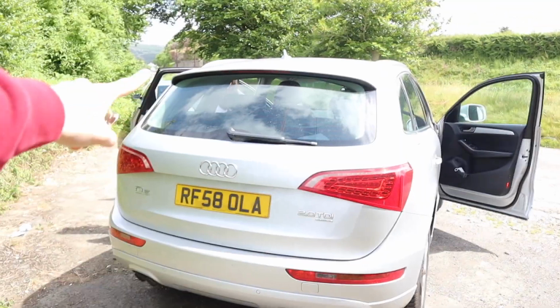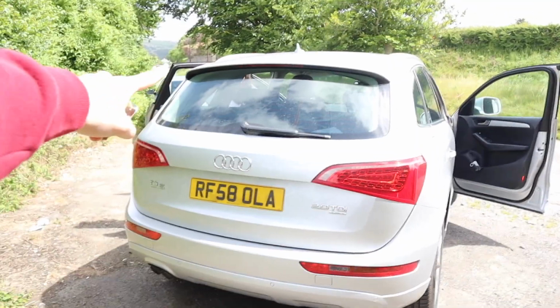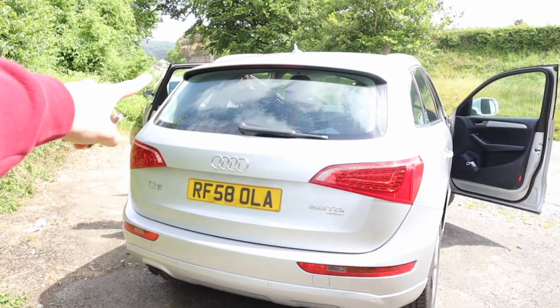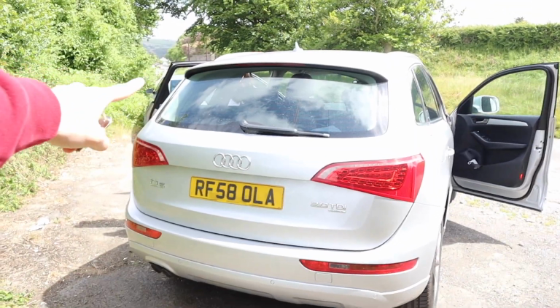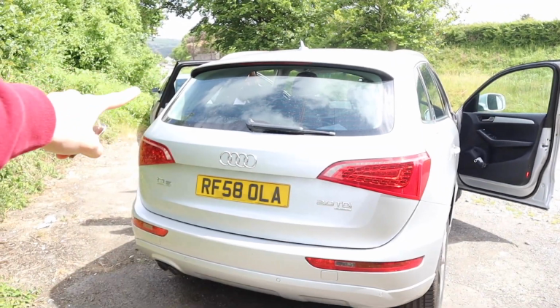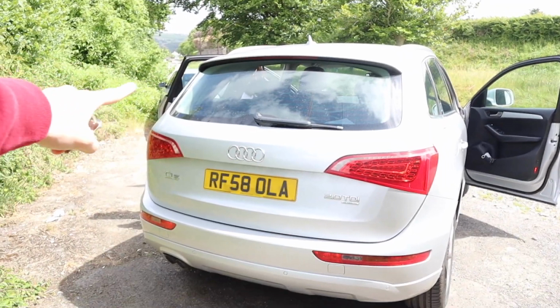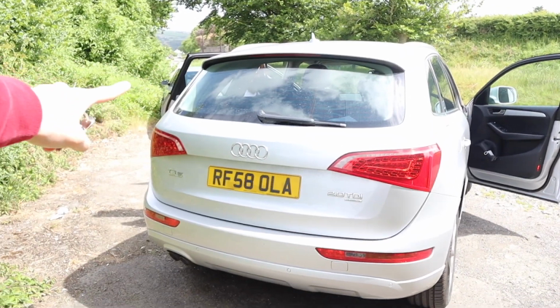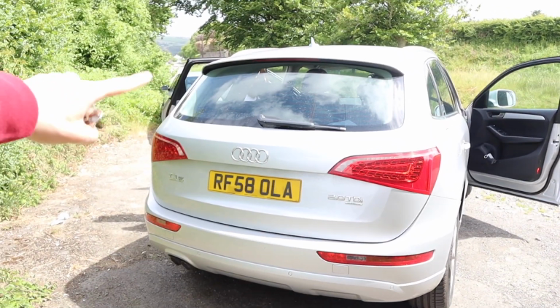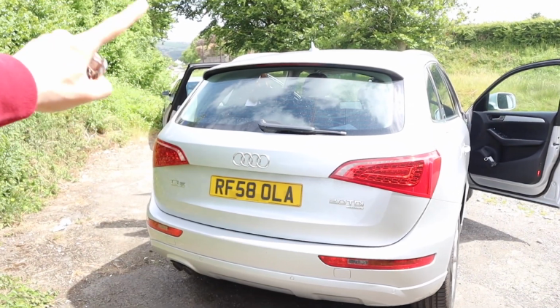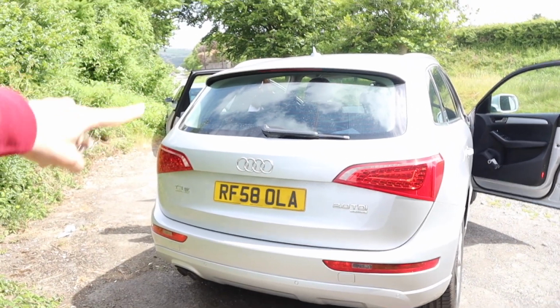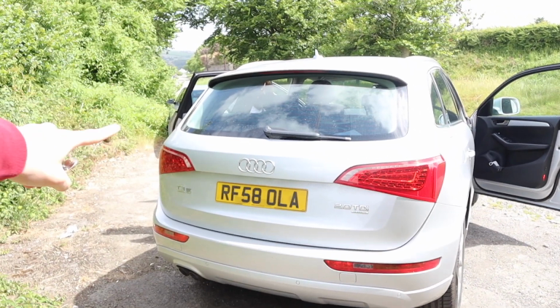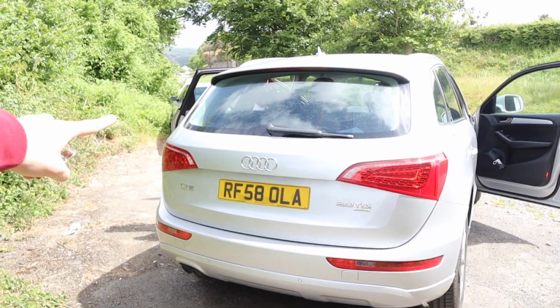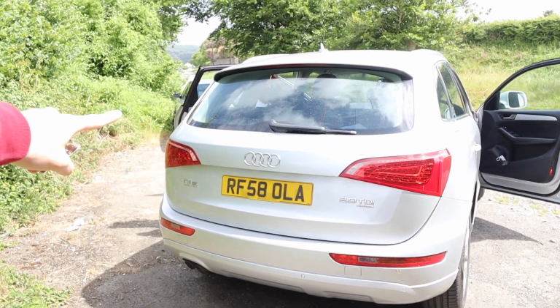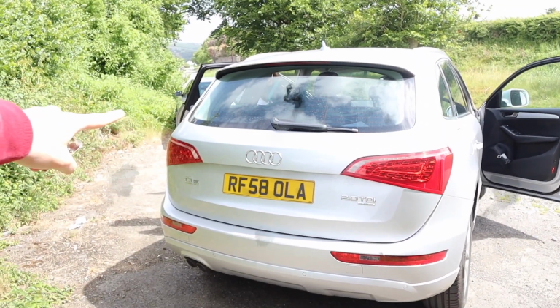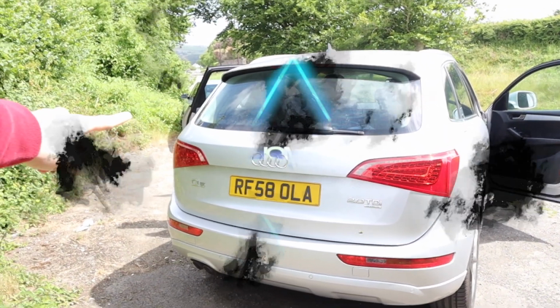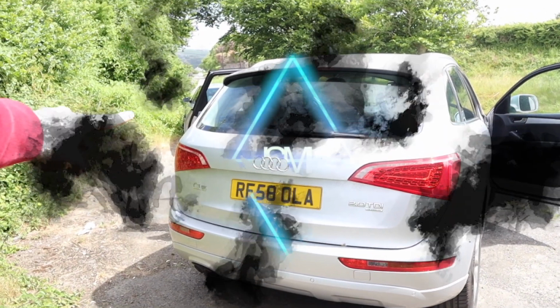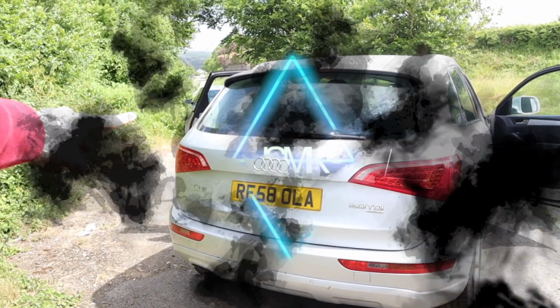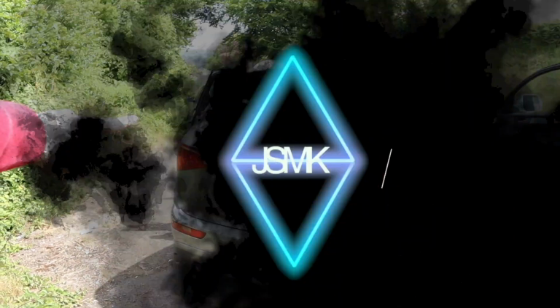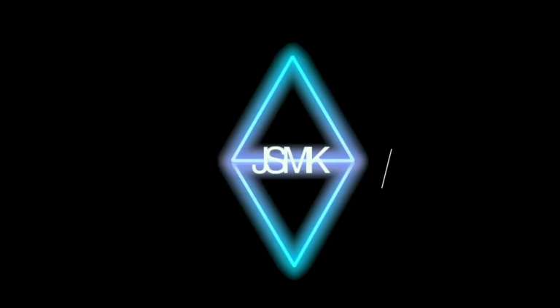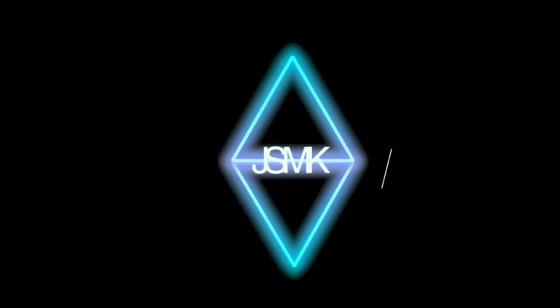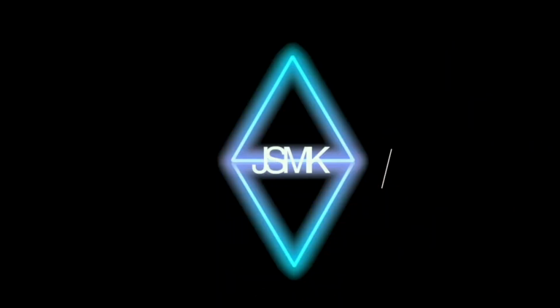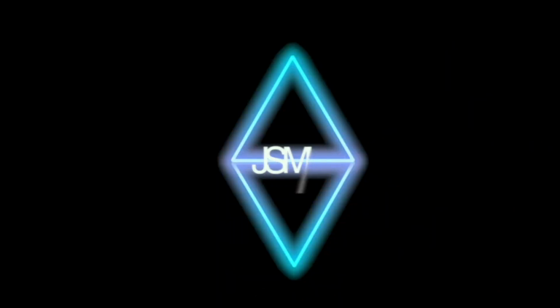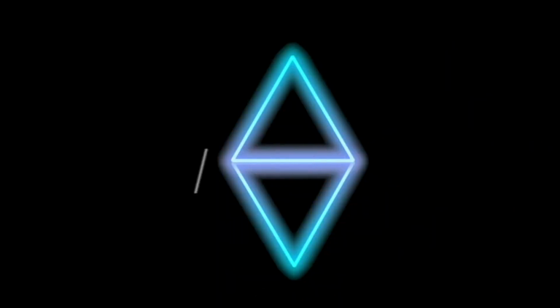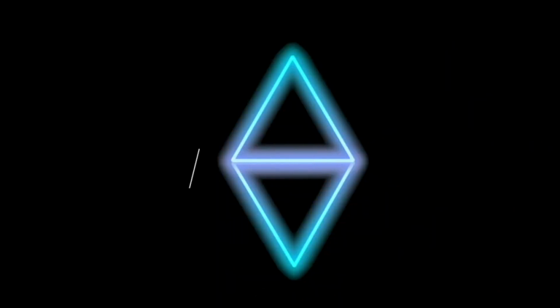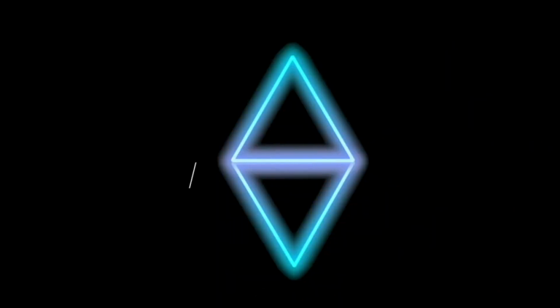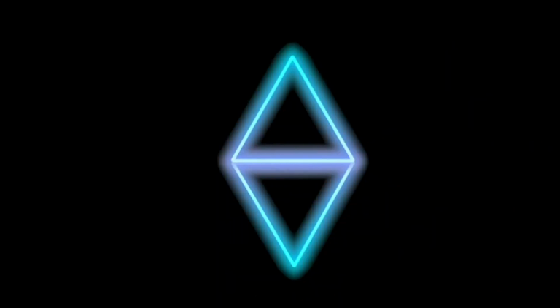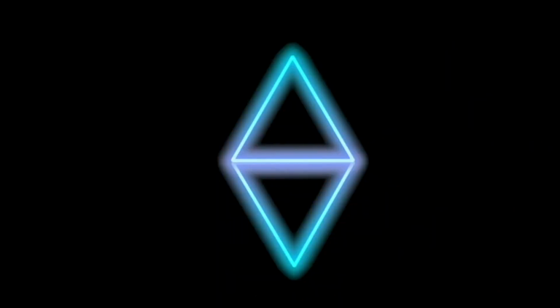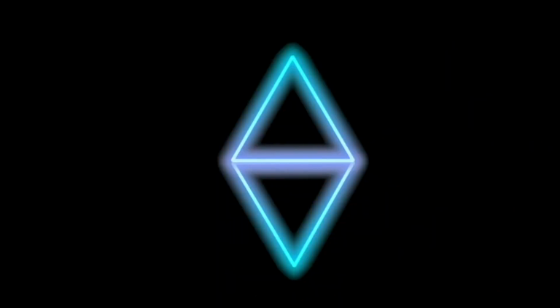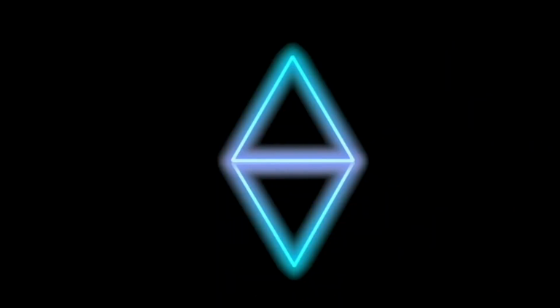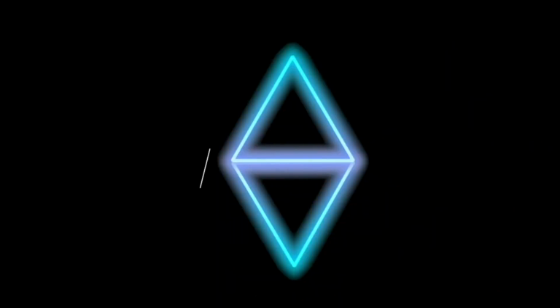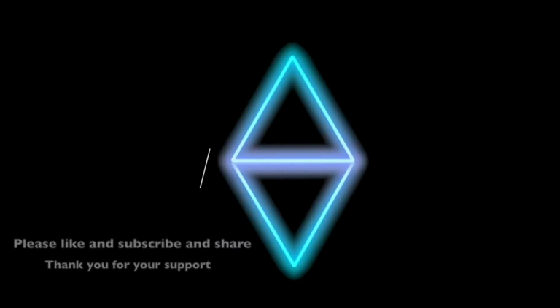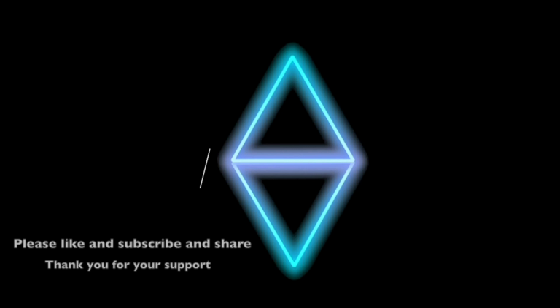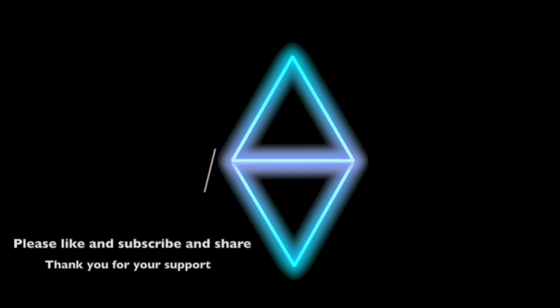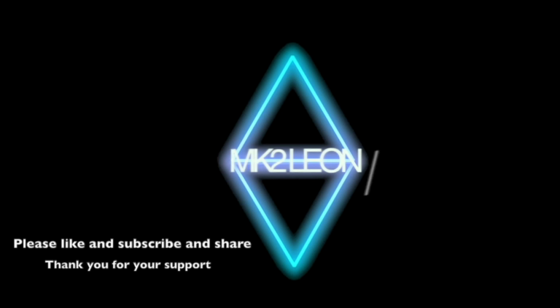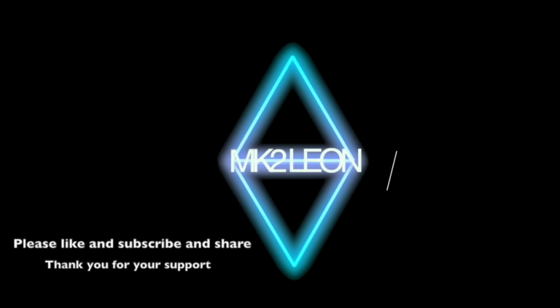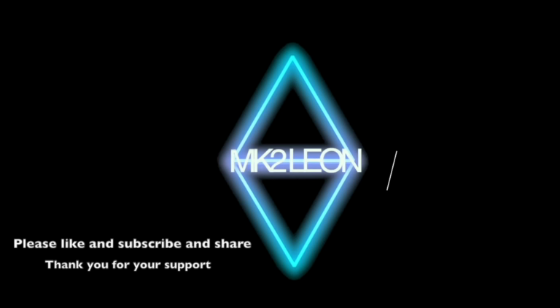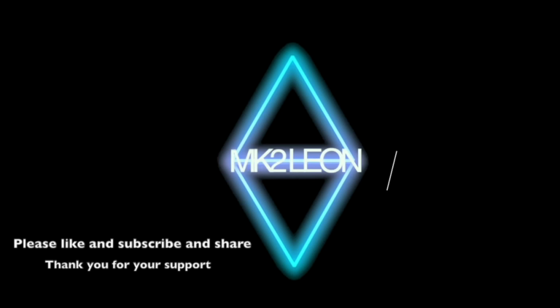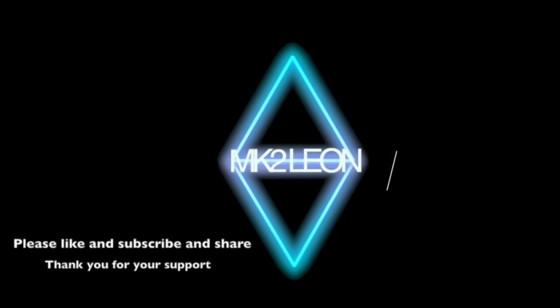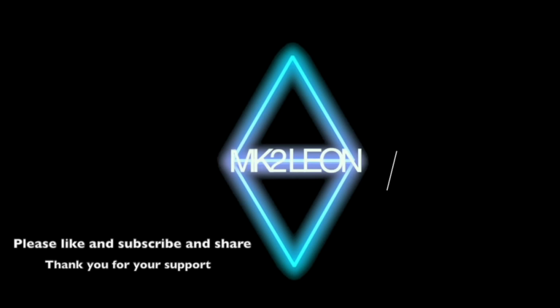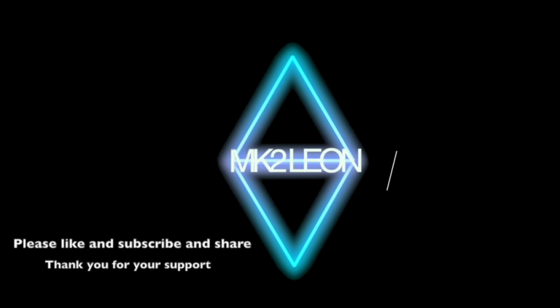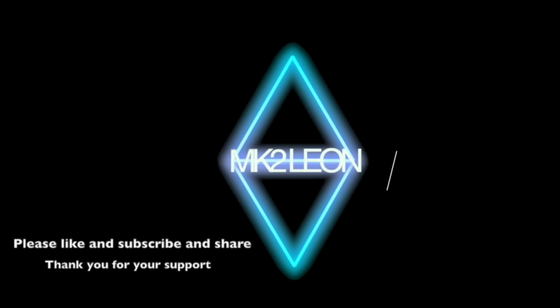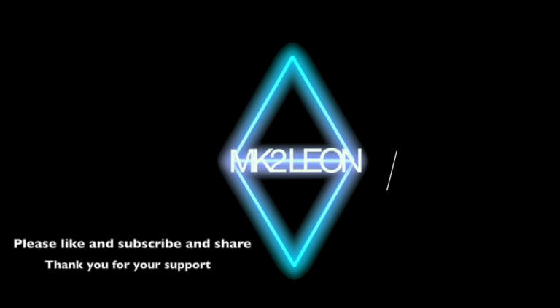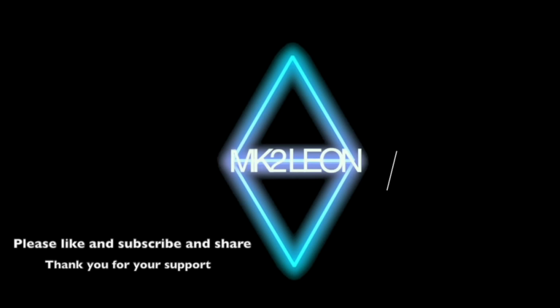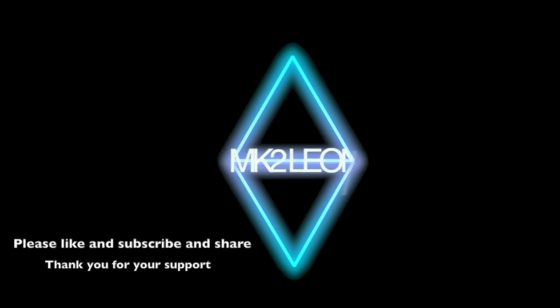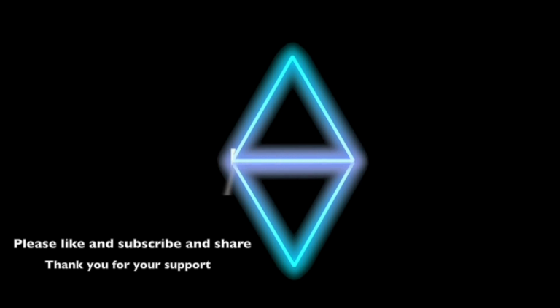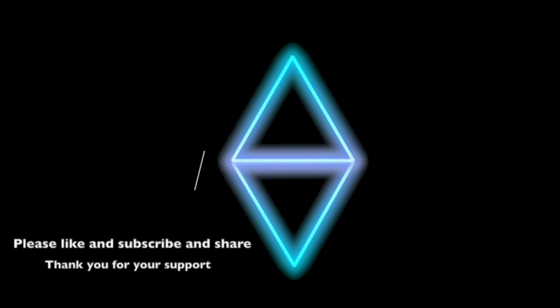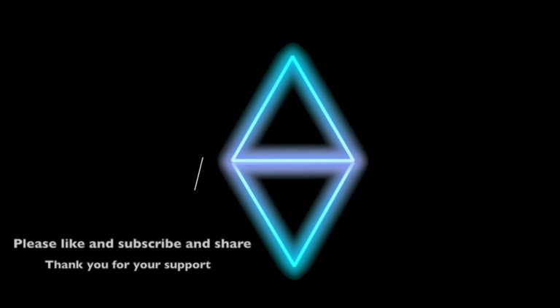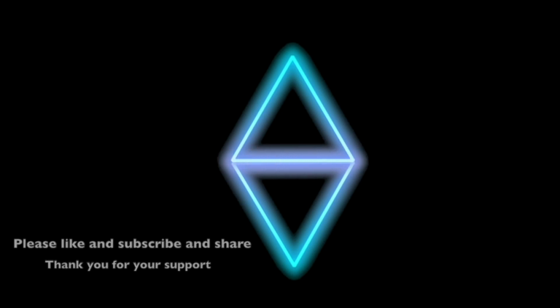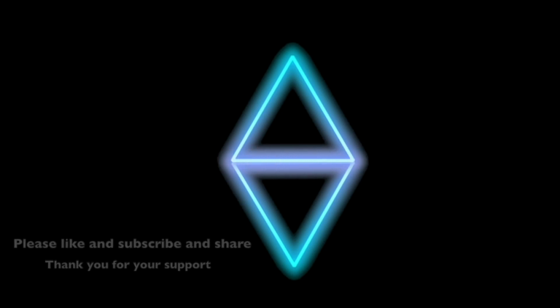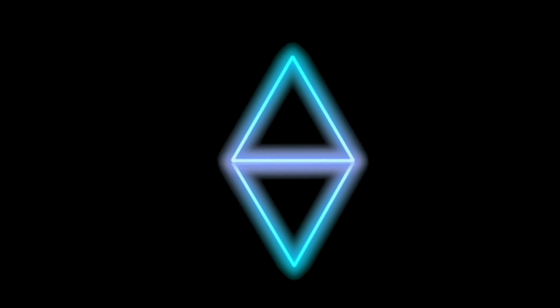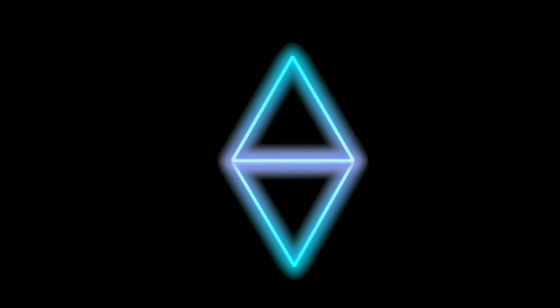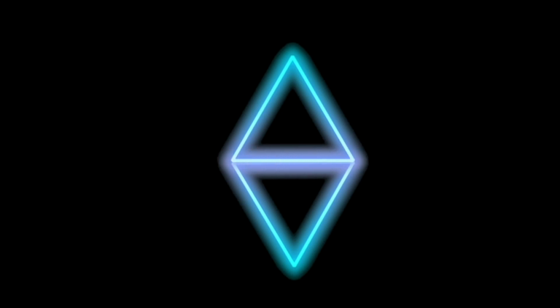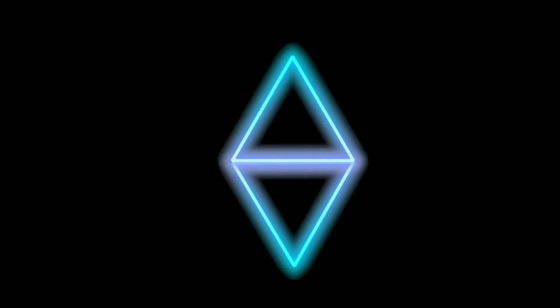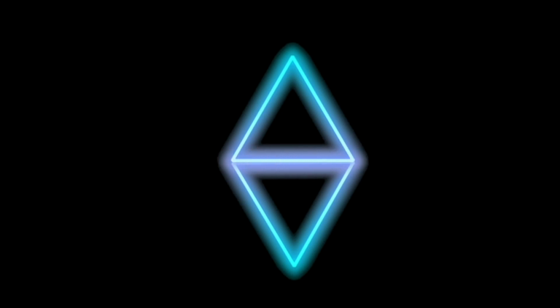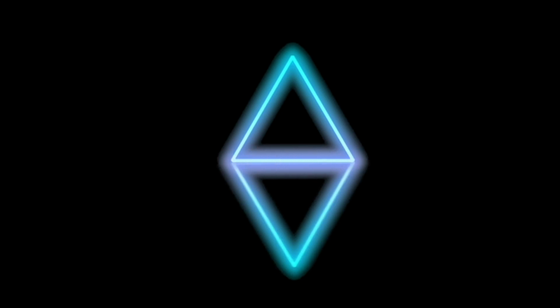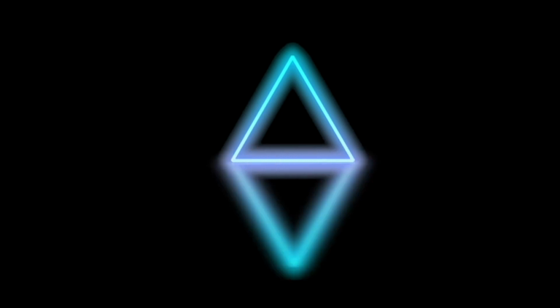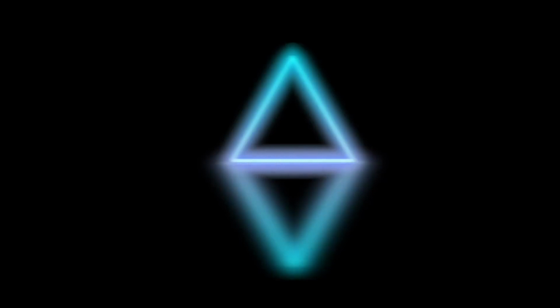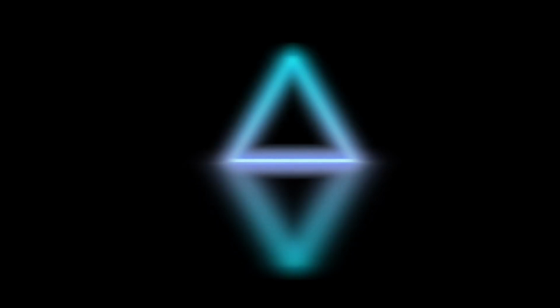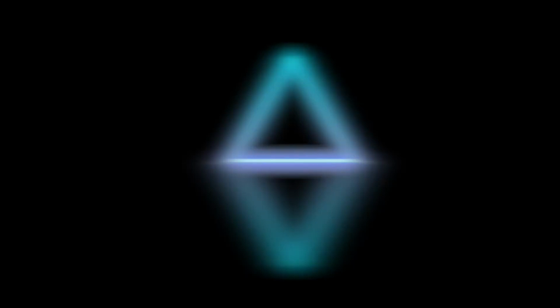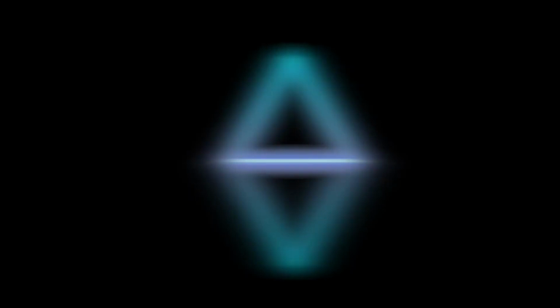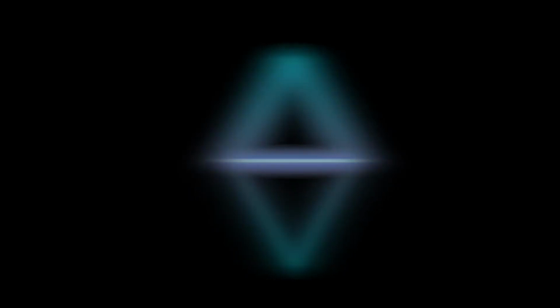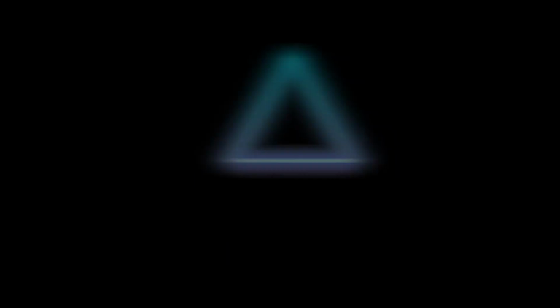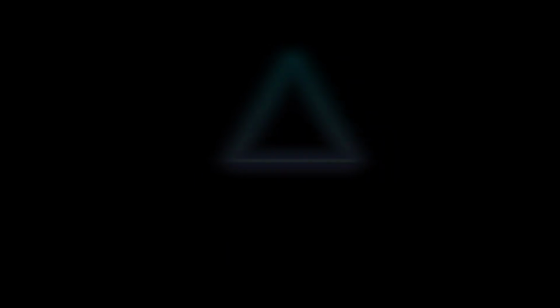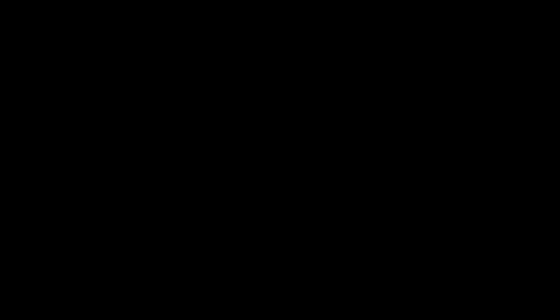Thank you guys for watching, and I'll catch you in the next one.